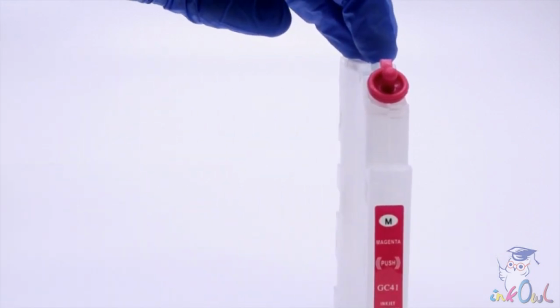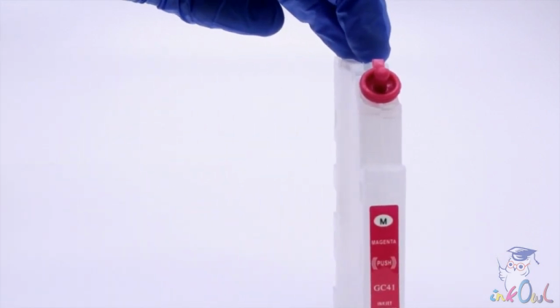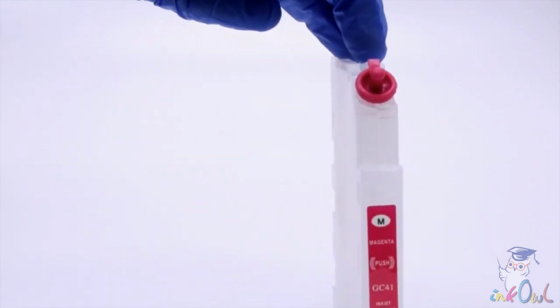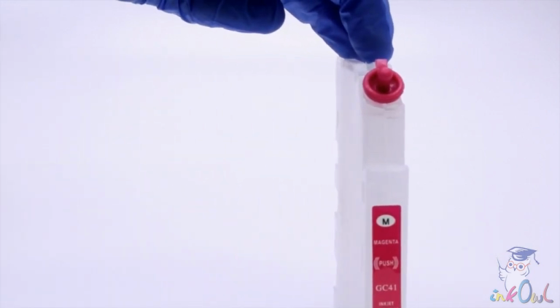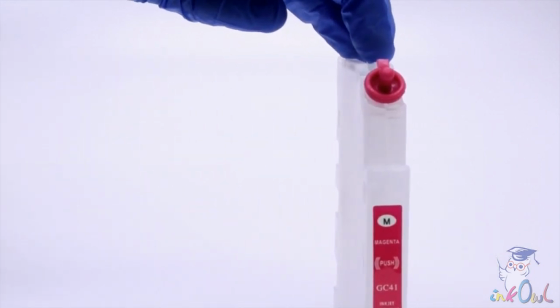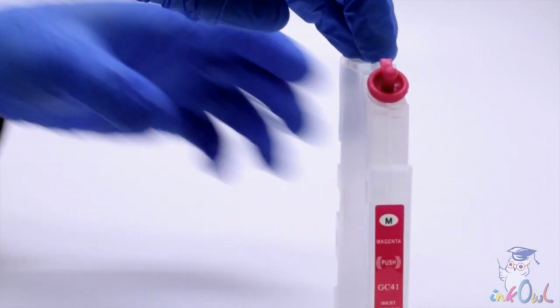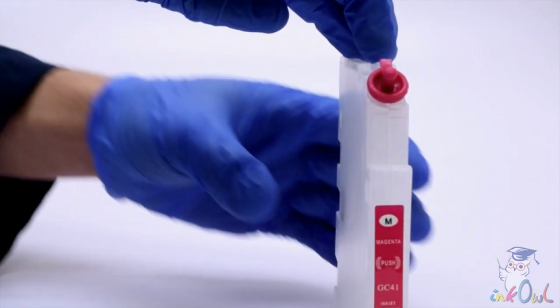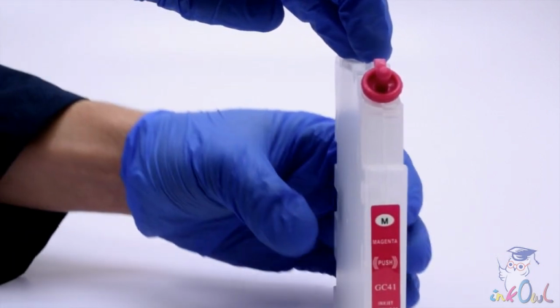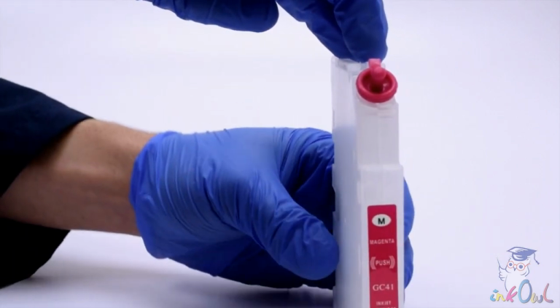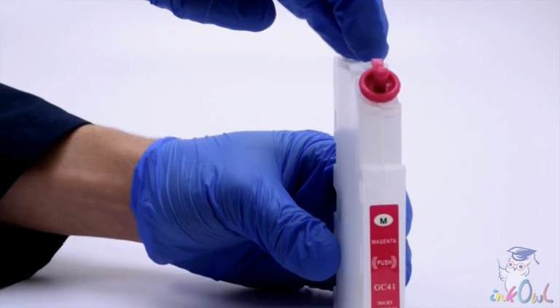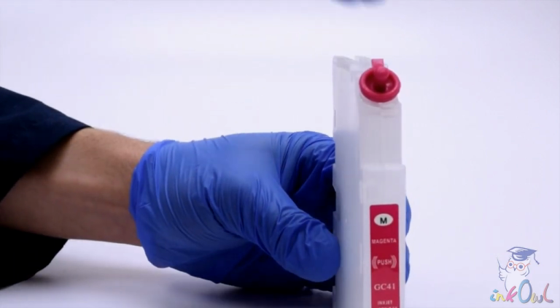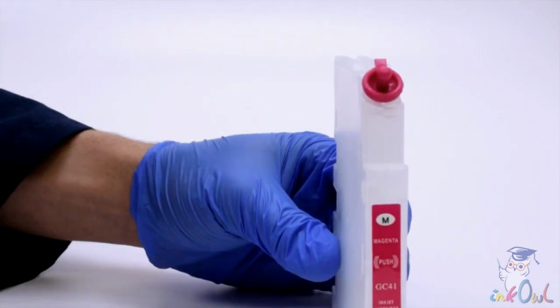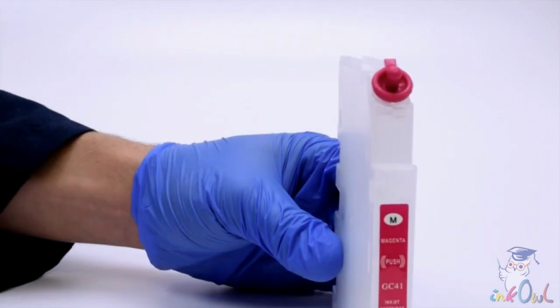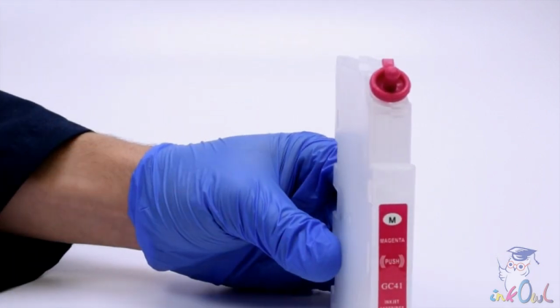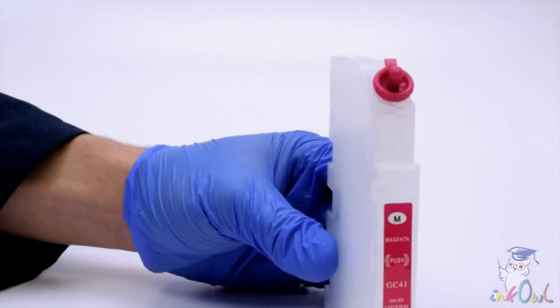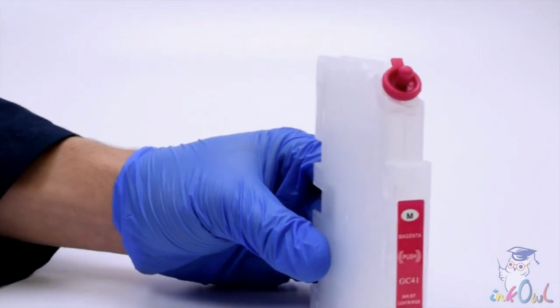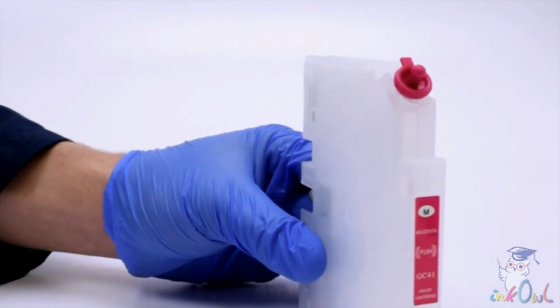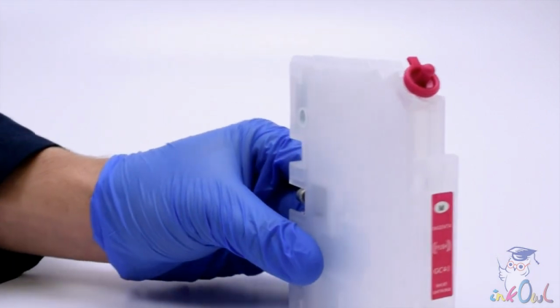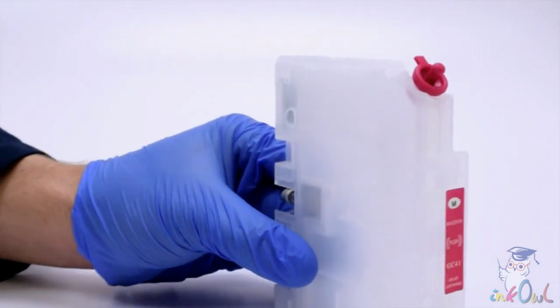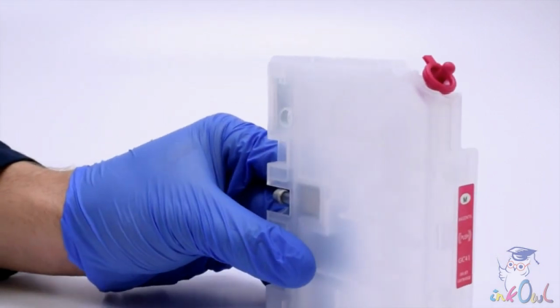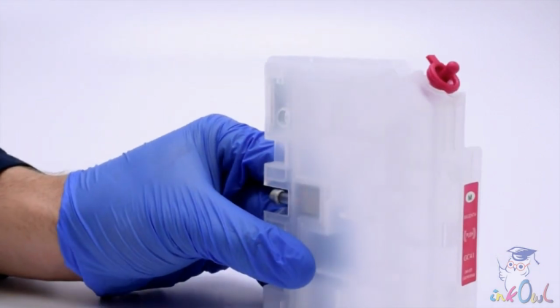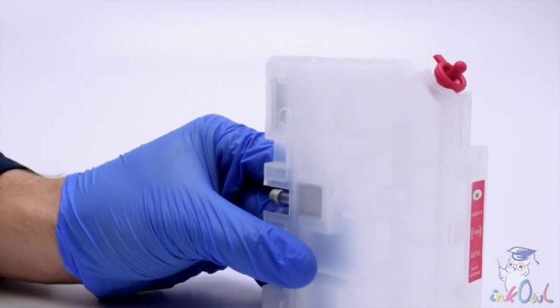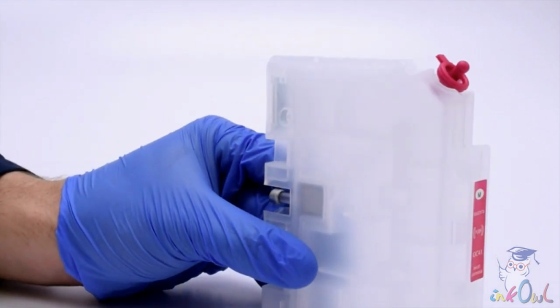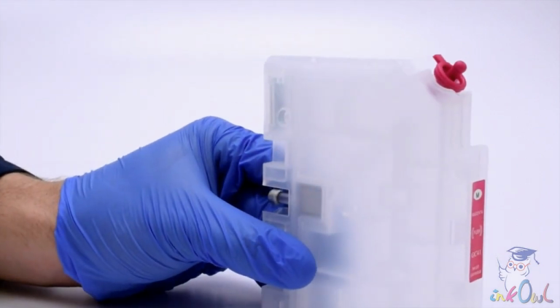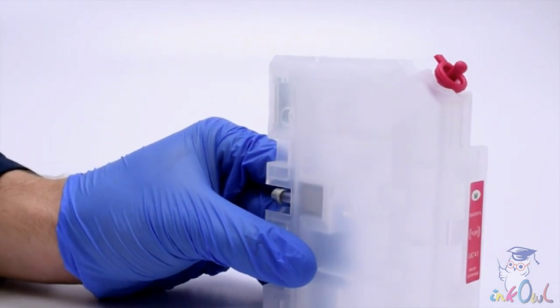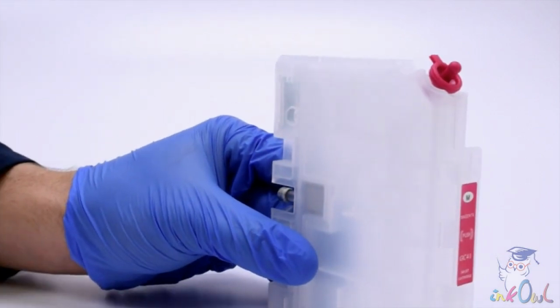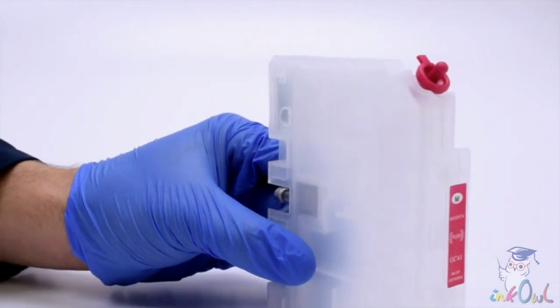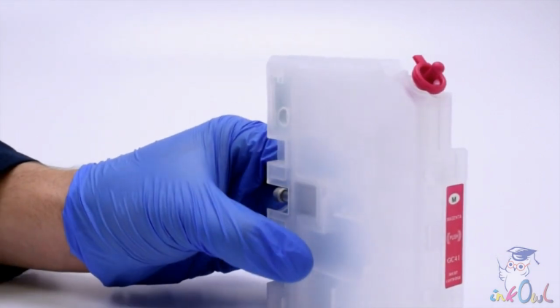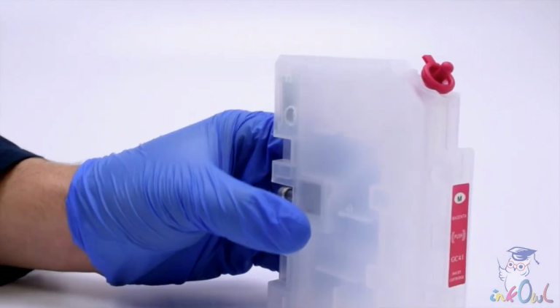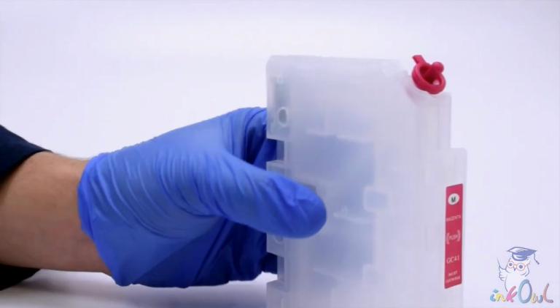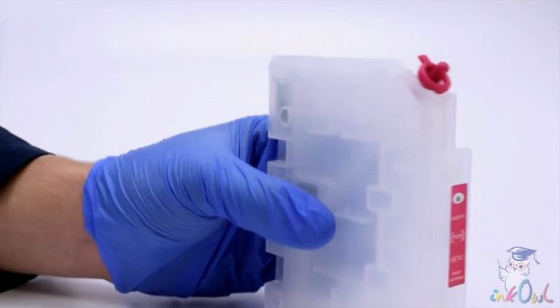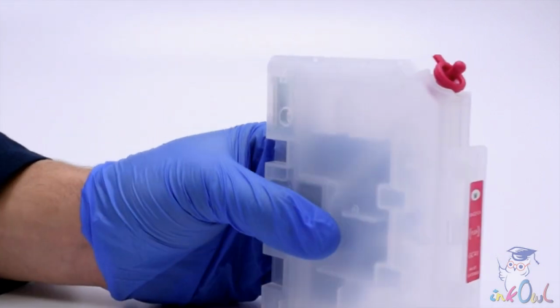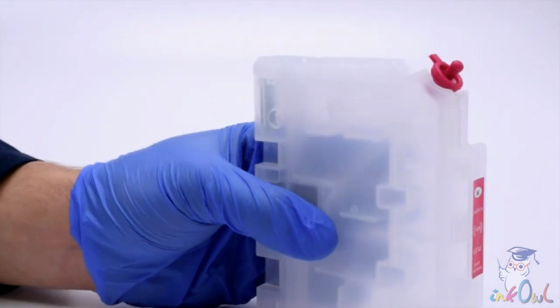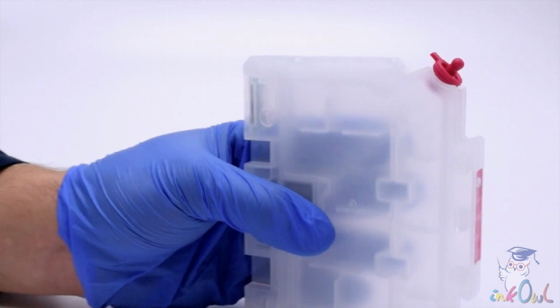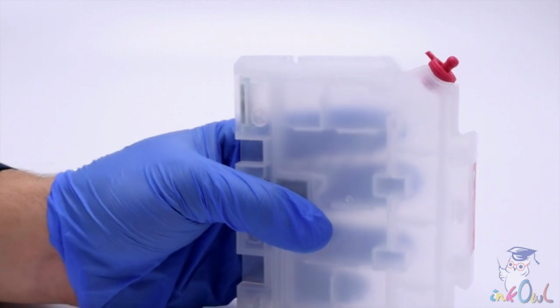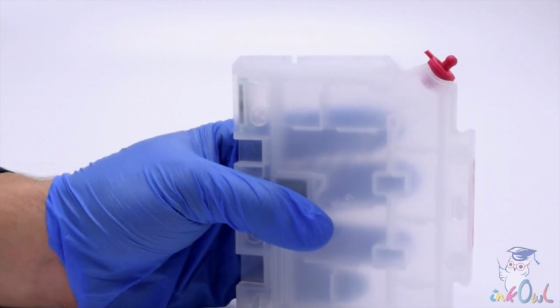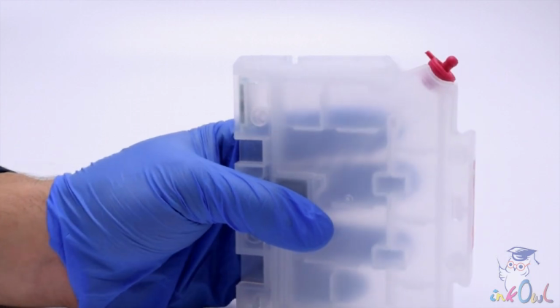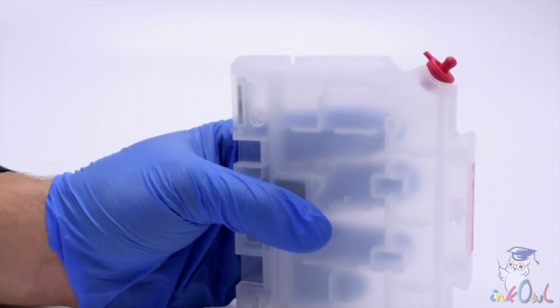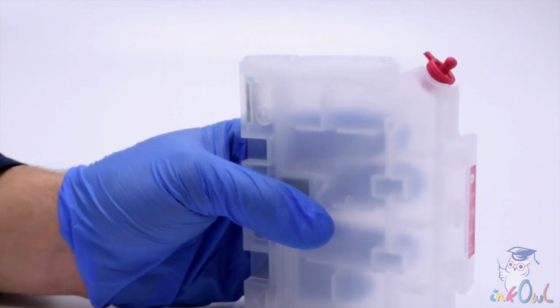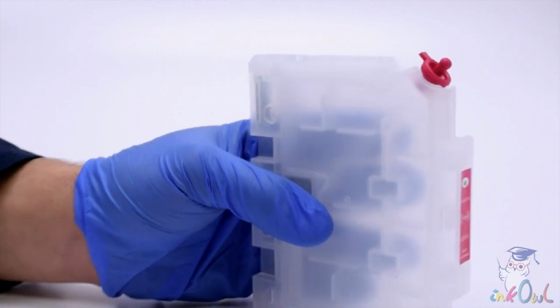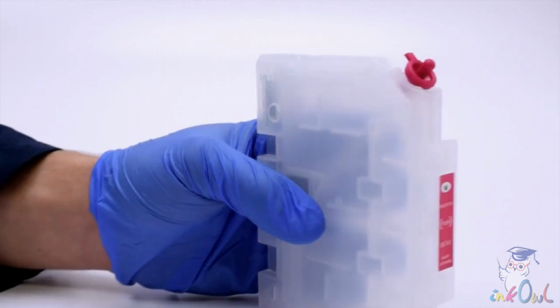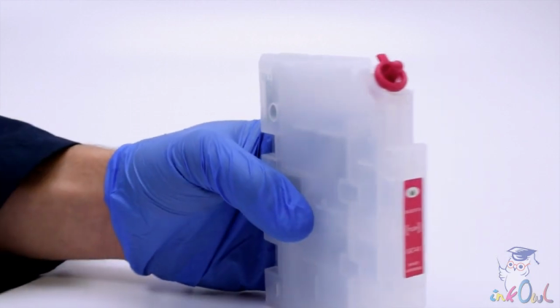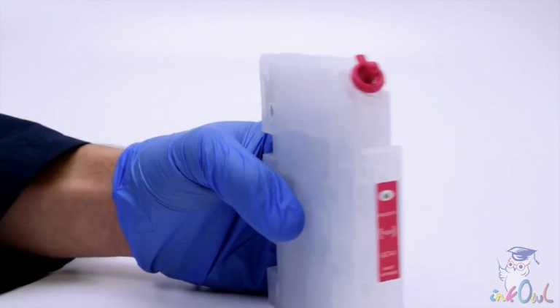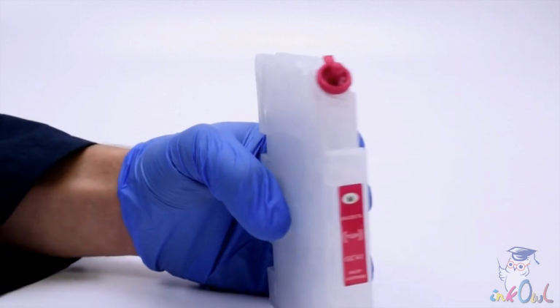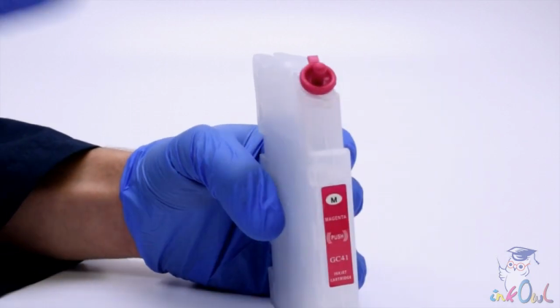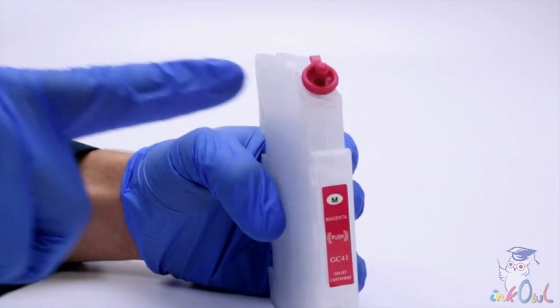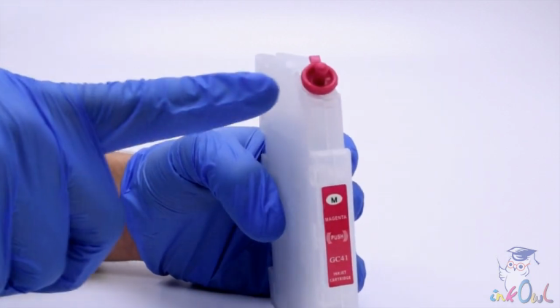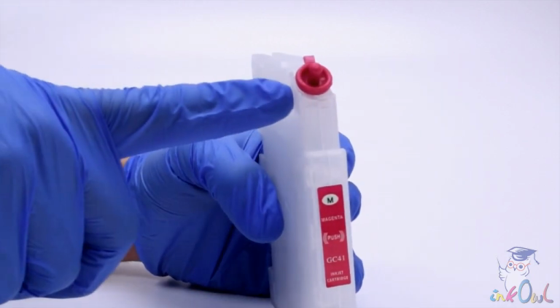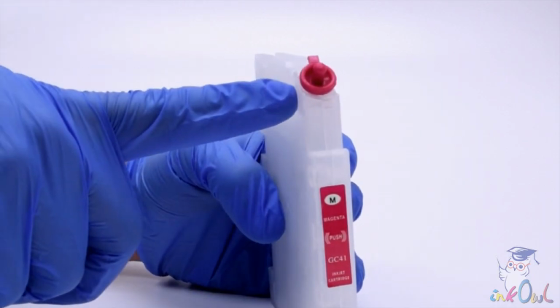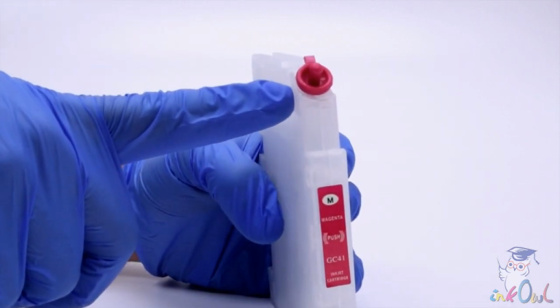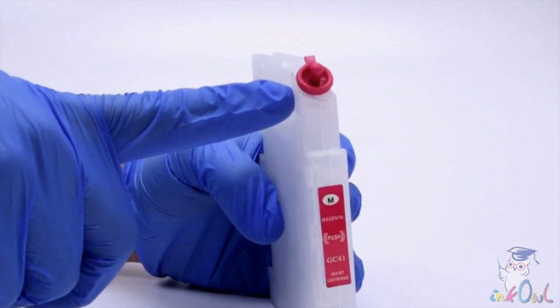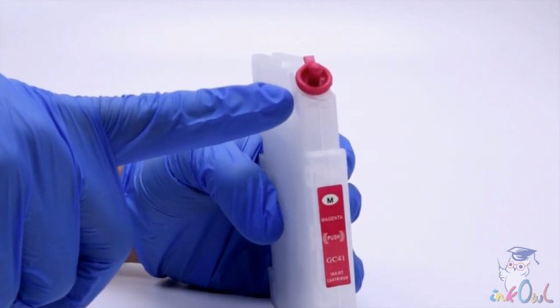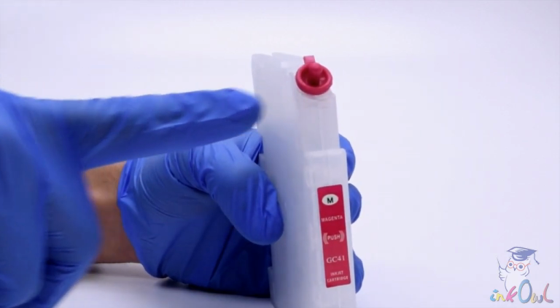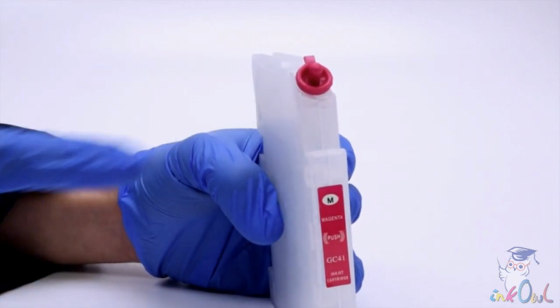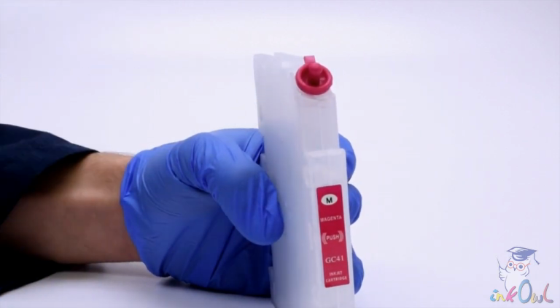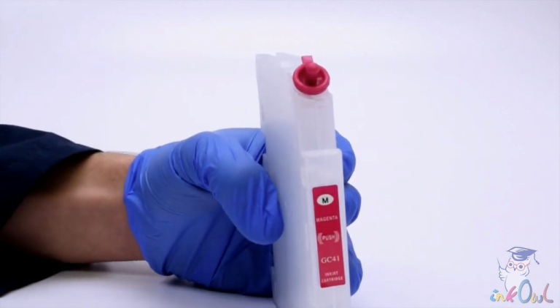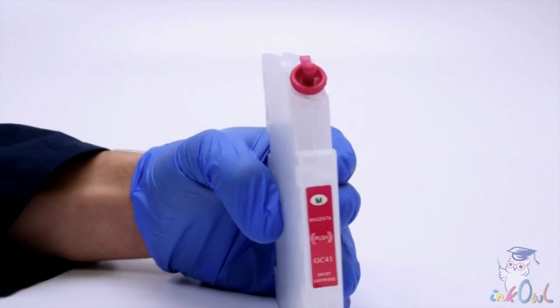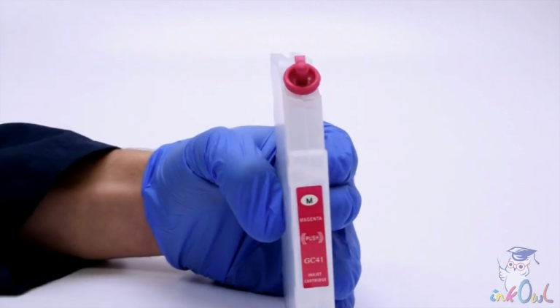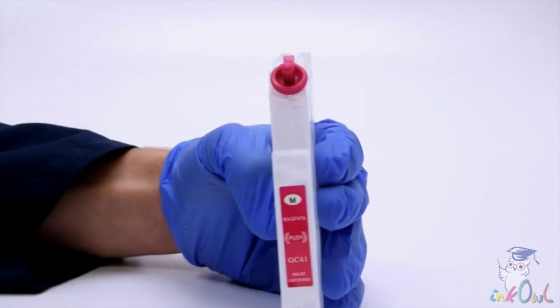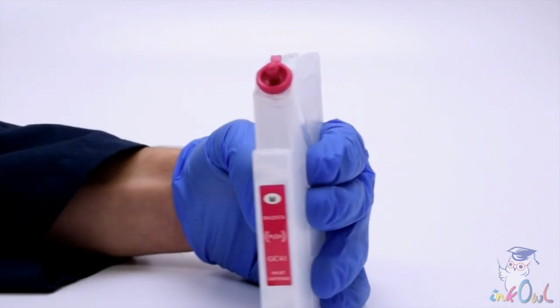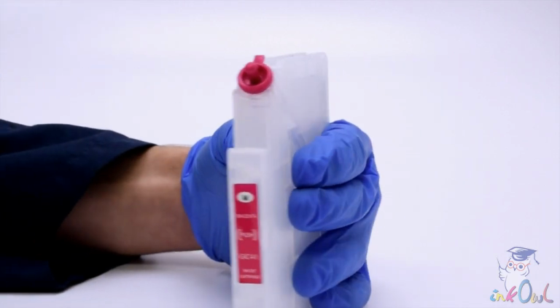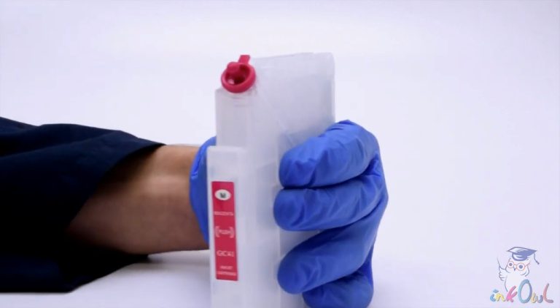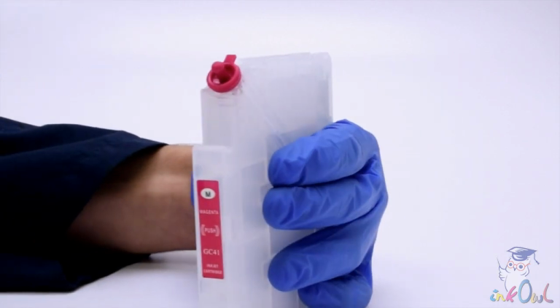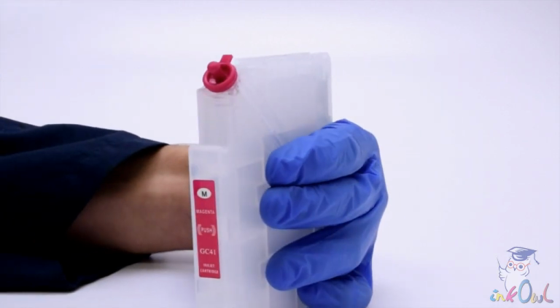Our translucent refillable cartridges with built-in ink plugs are easy to fill with bottled ink. Here's how.